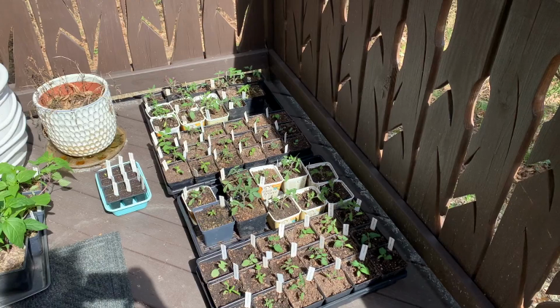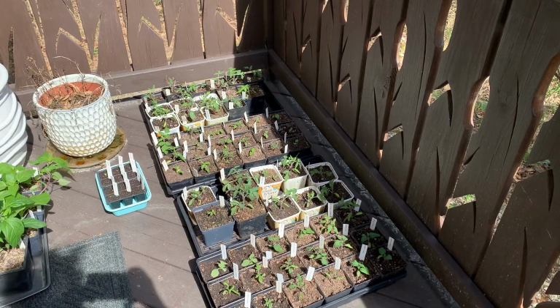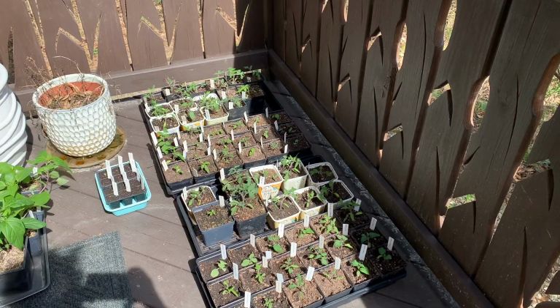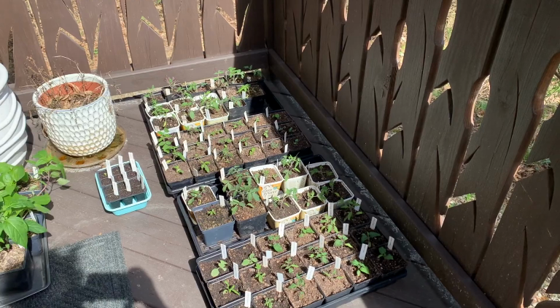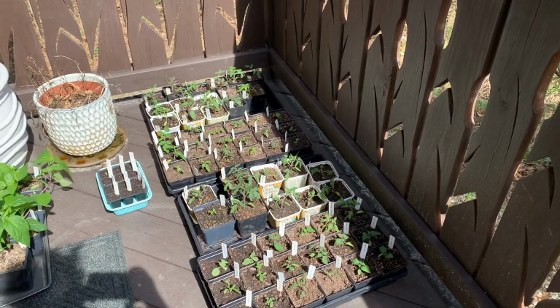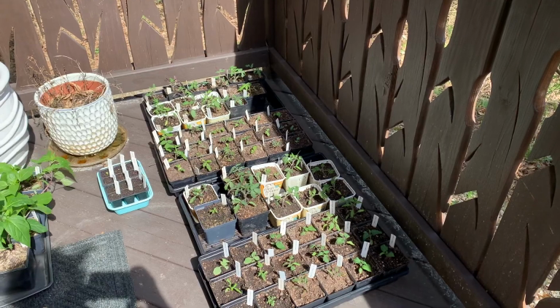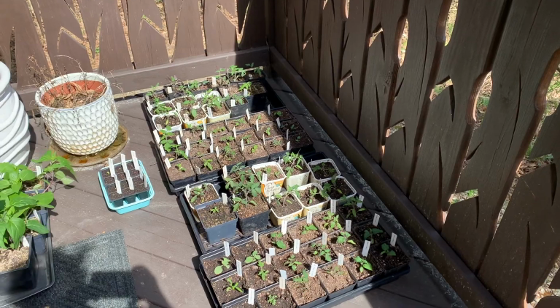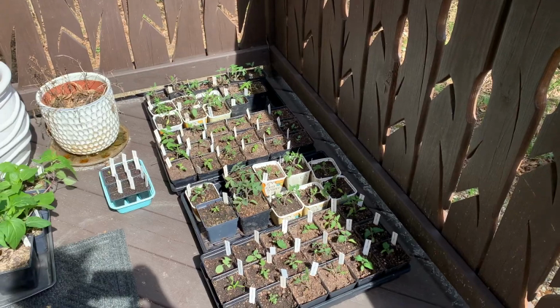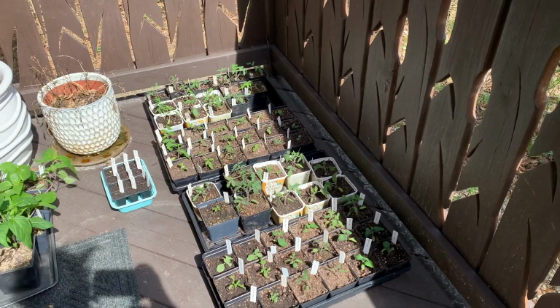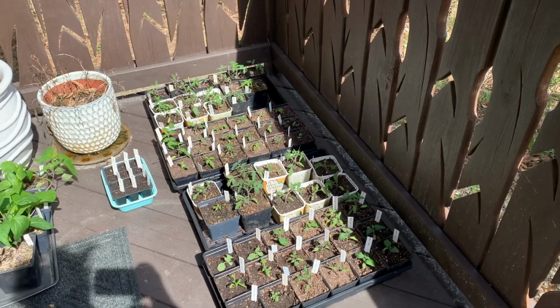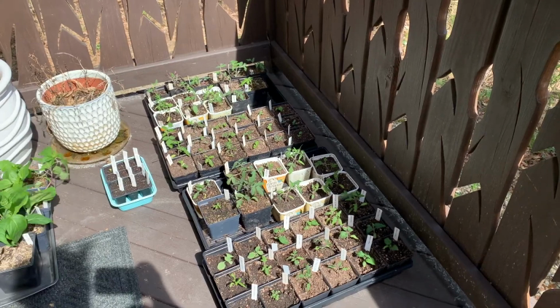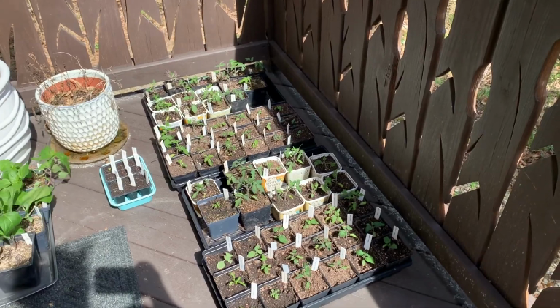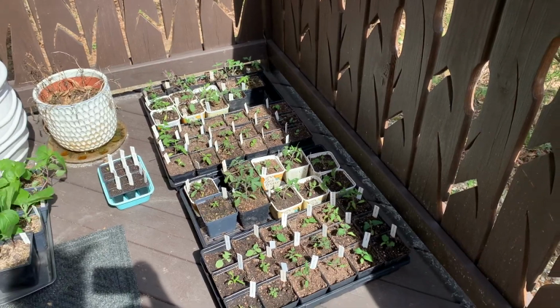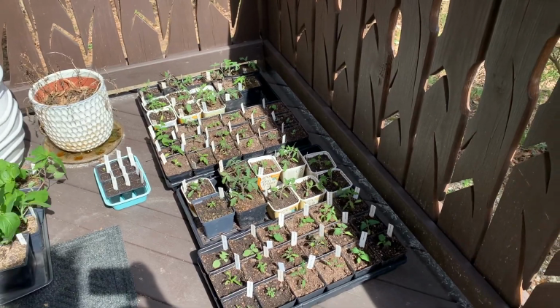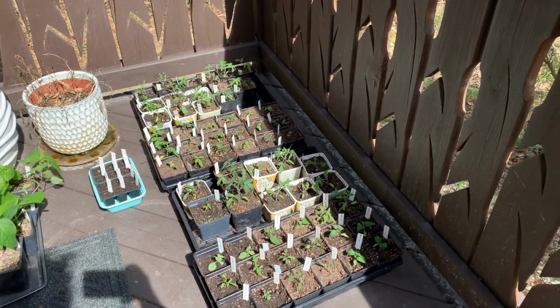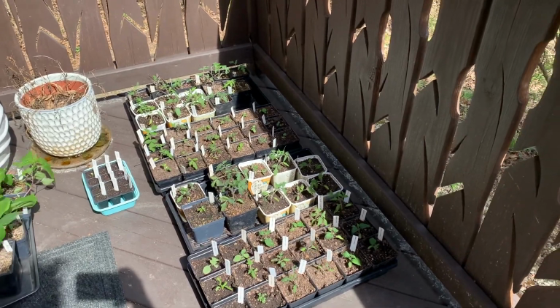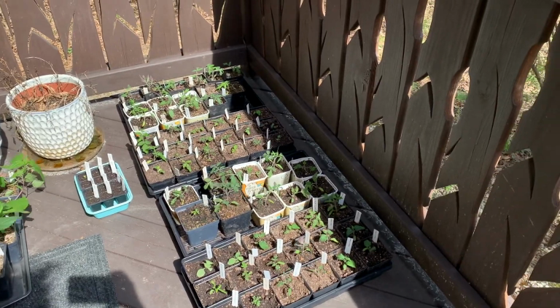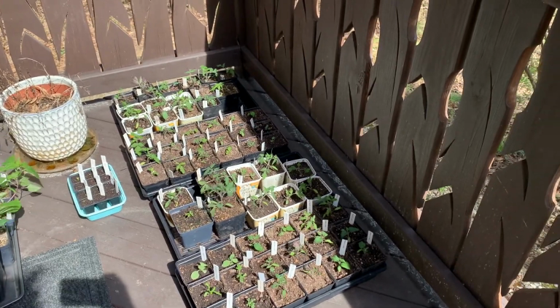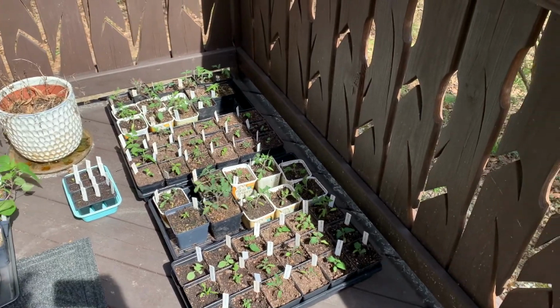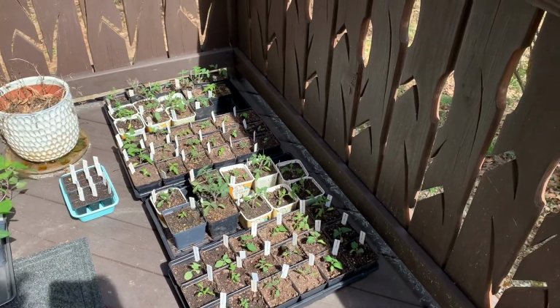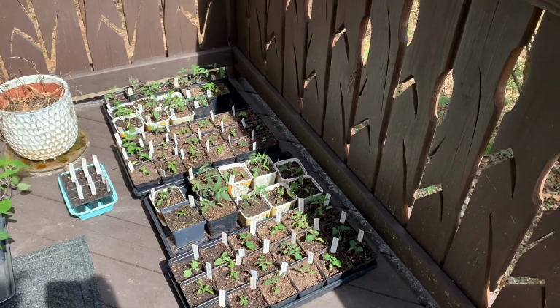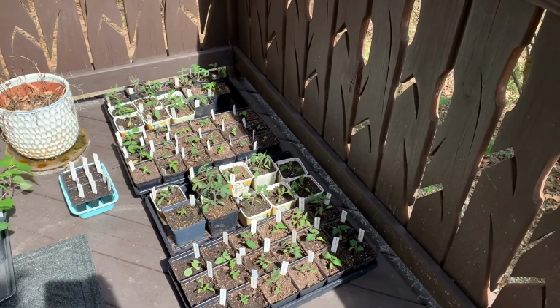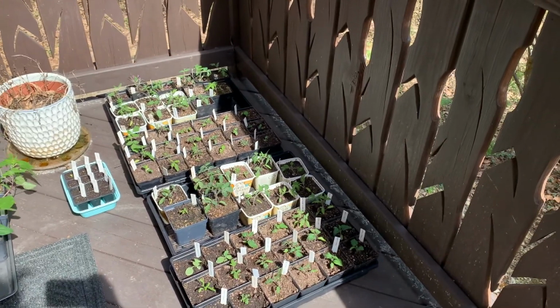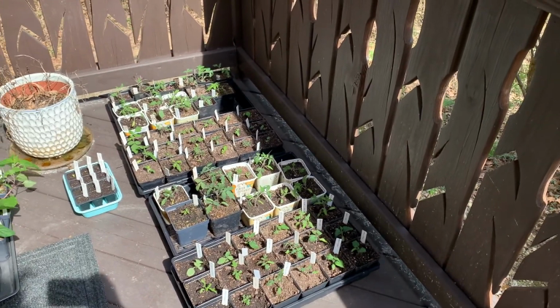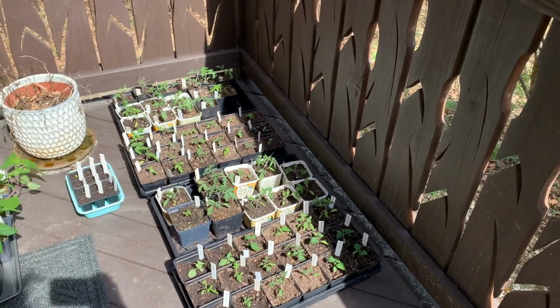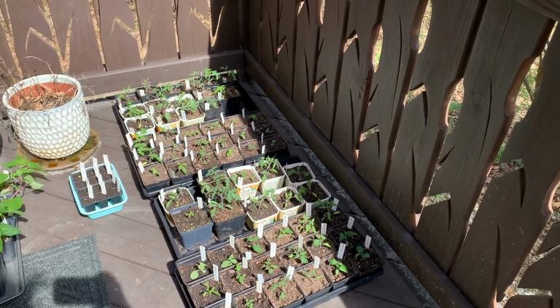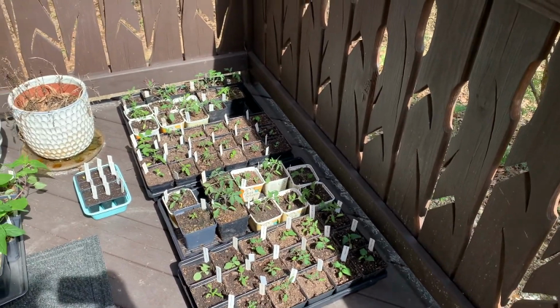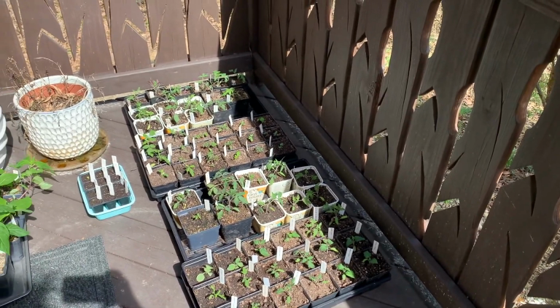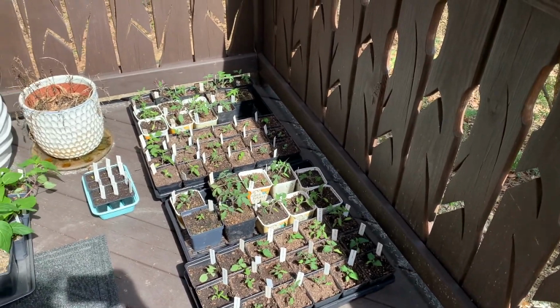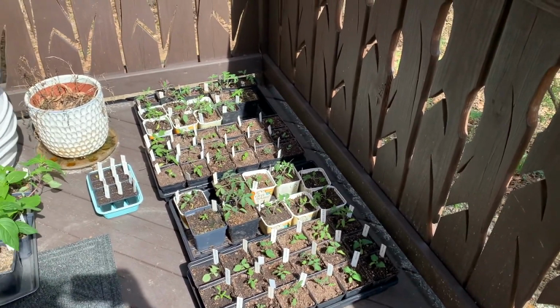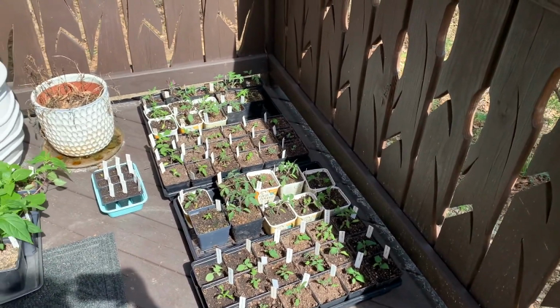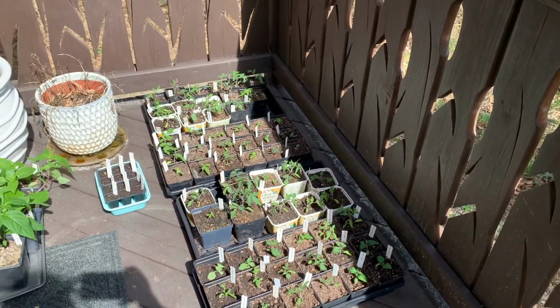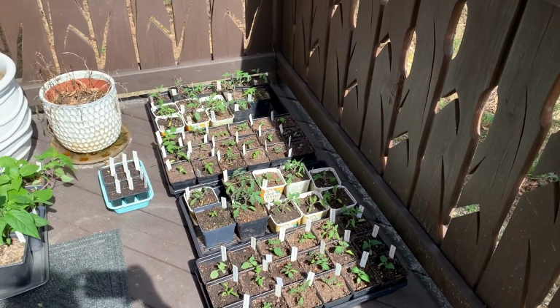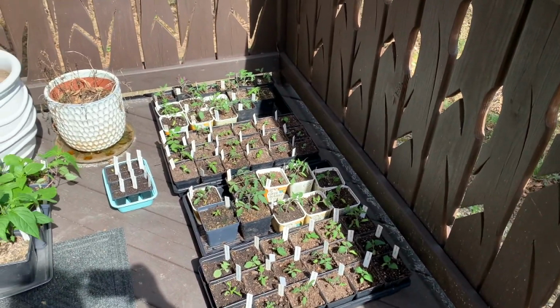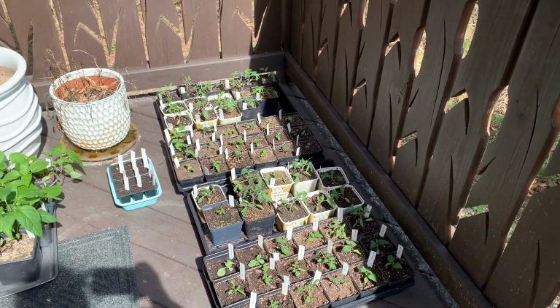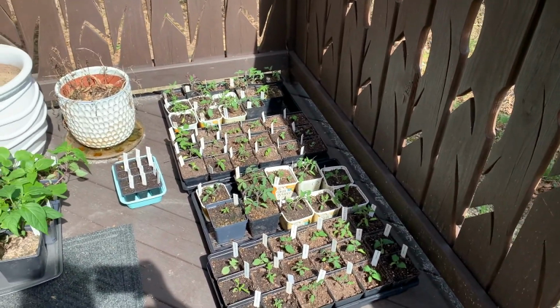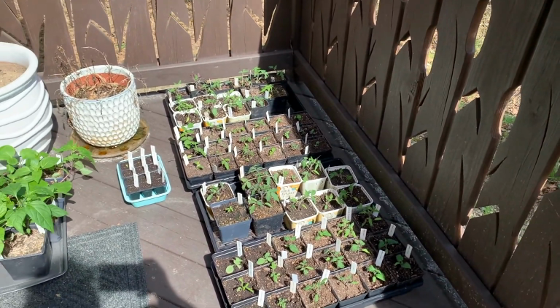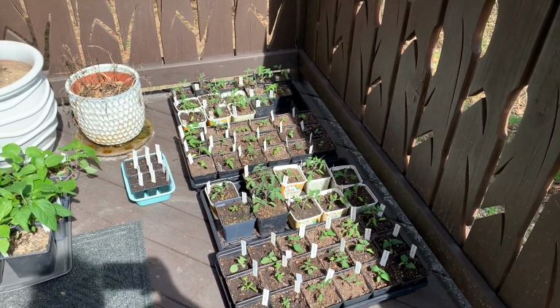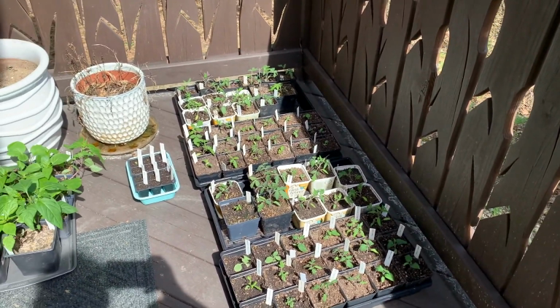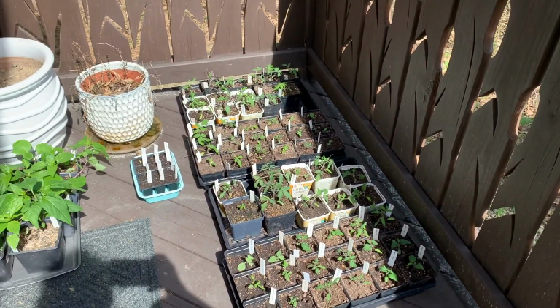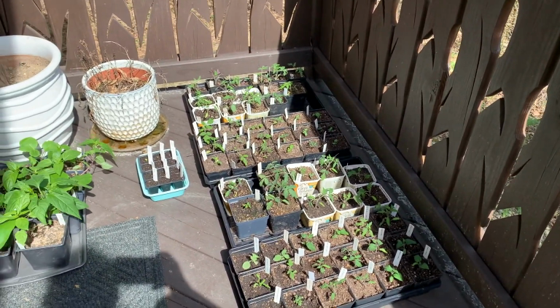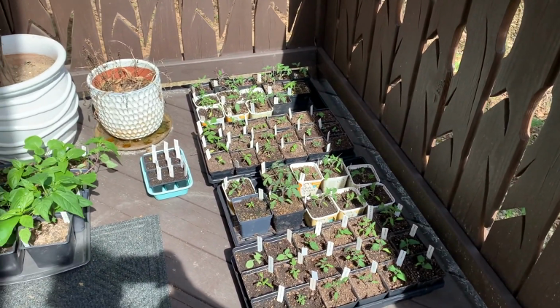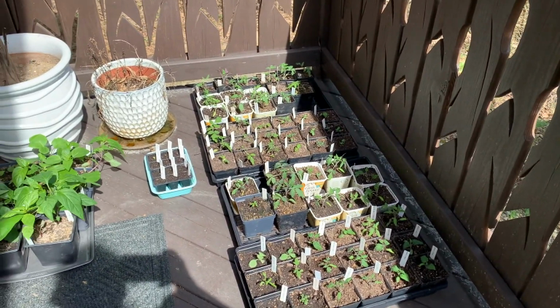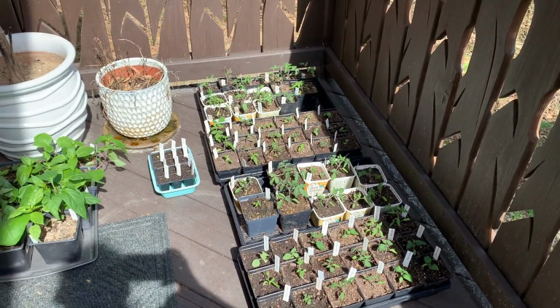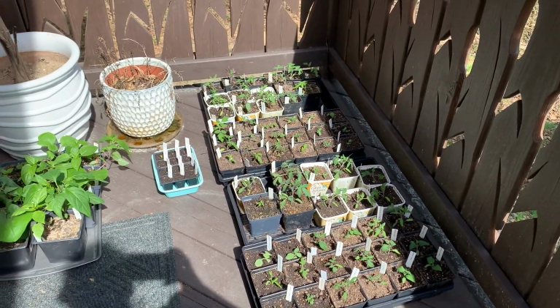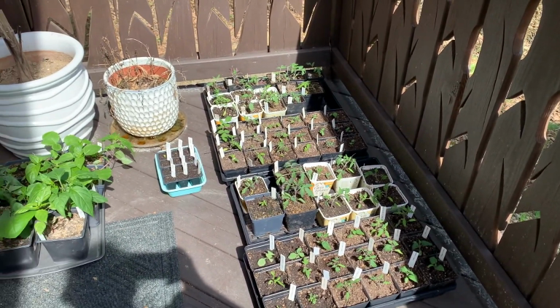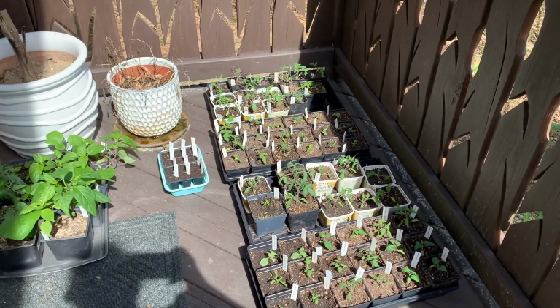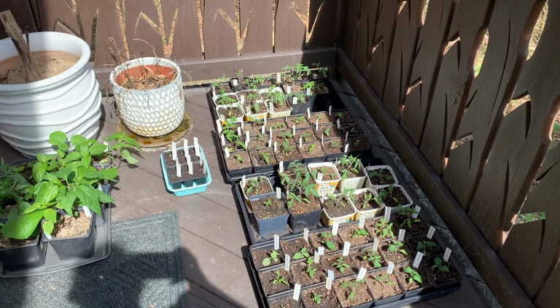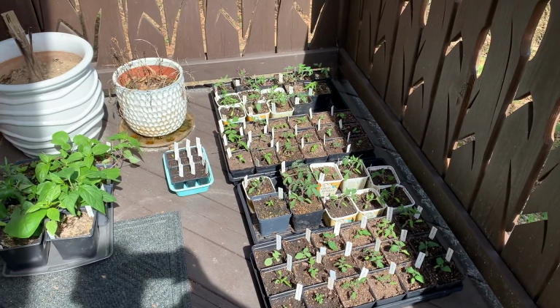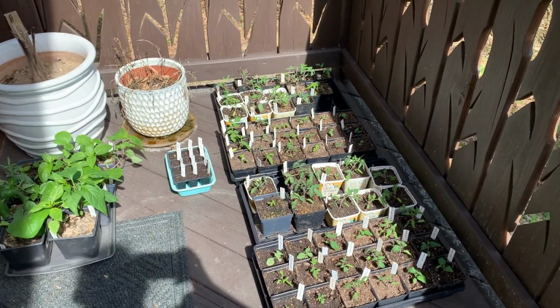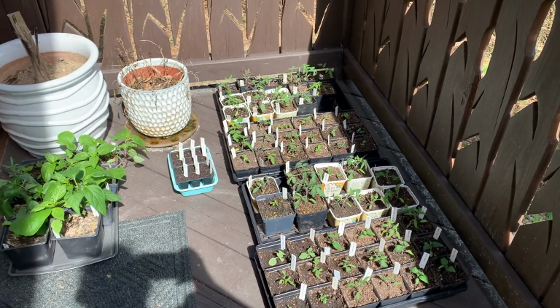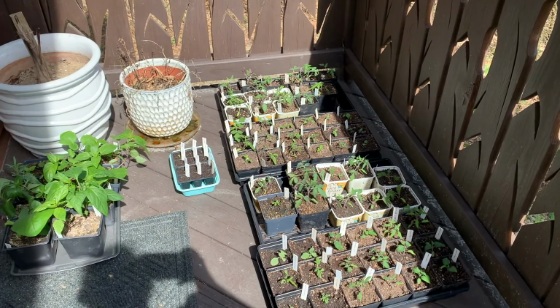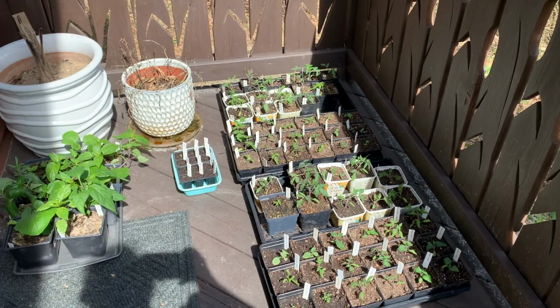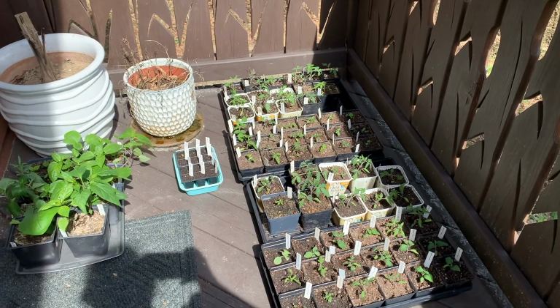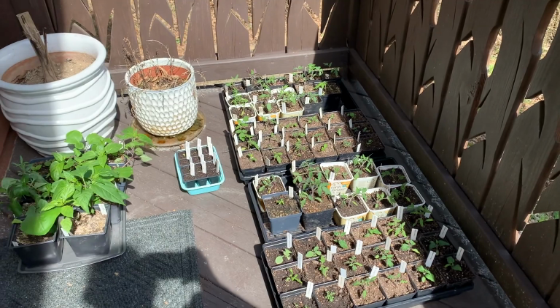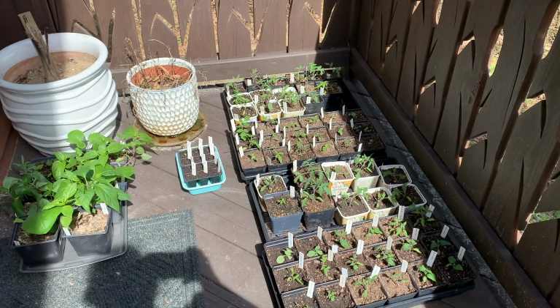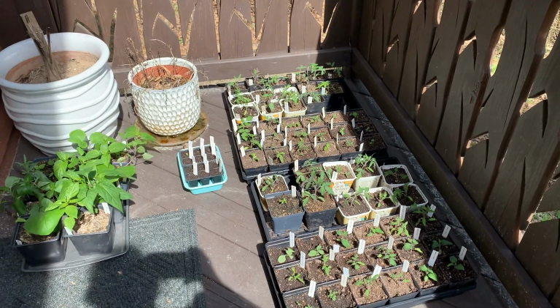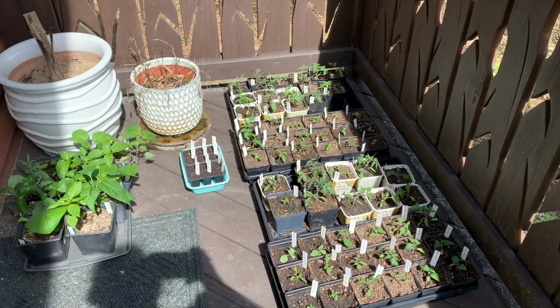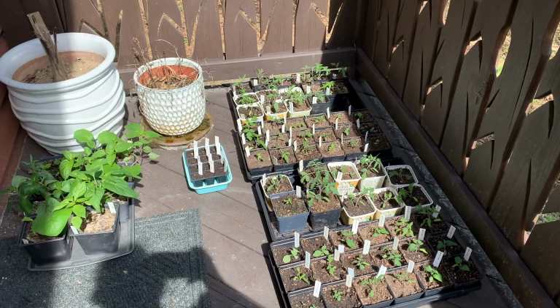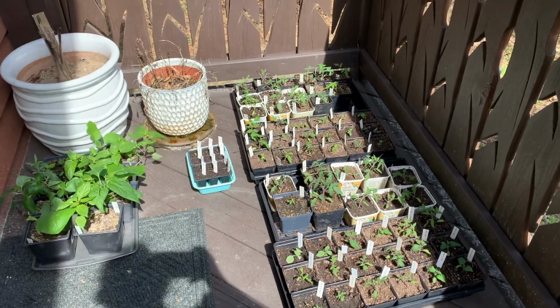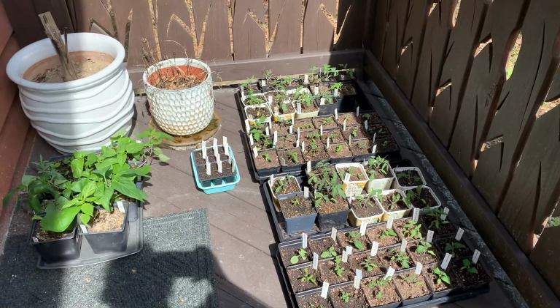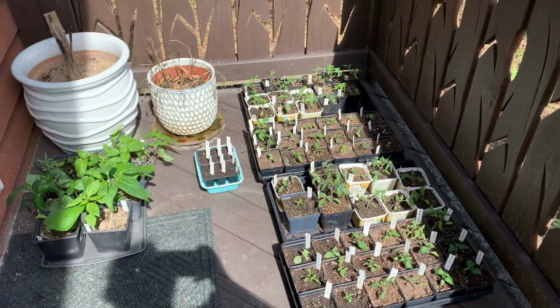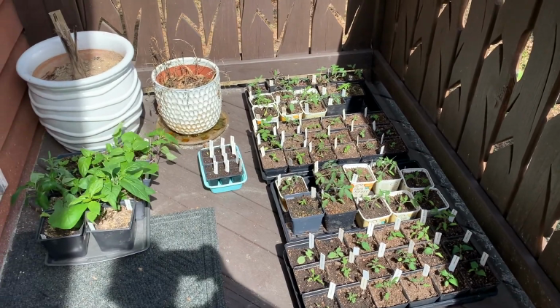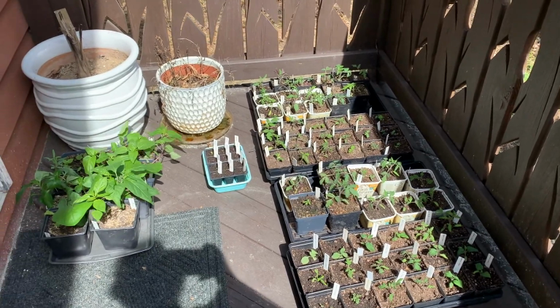Hey there, this is Angela and these are updates from Tuesday, March 30th.